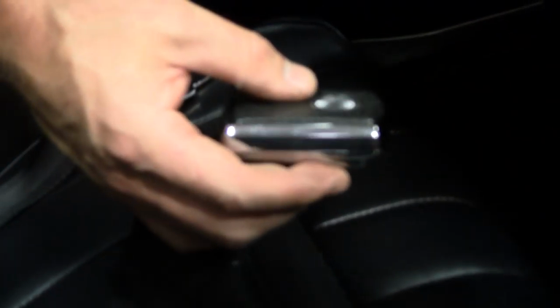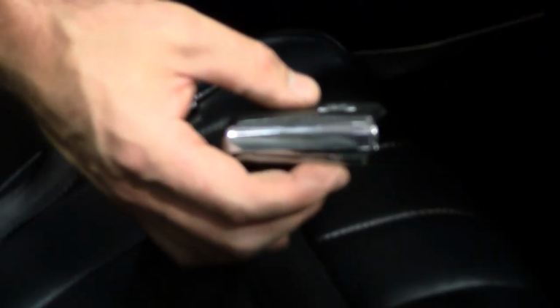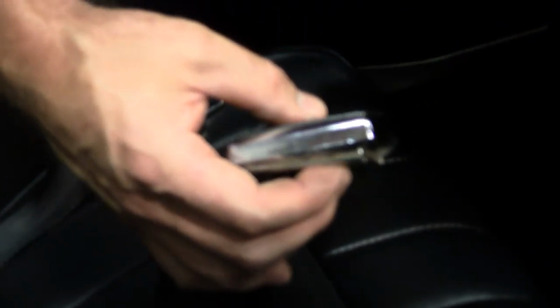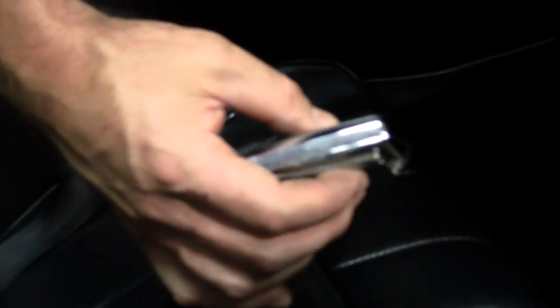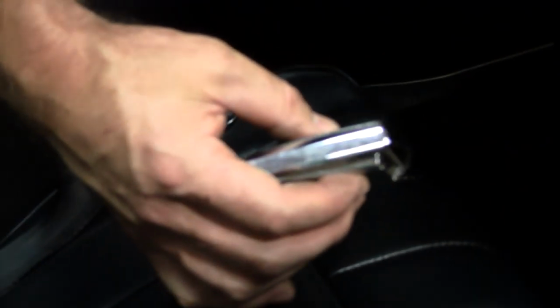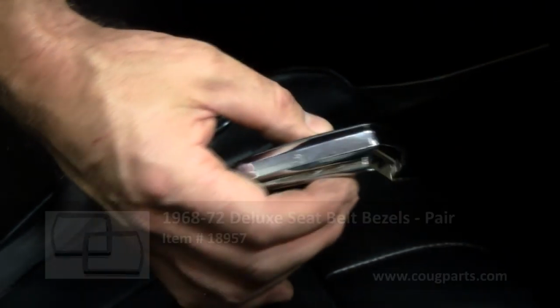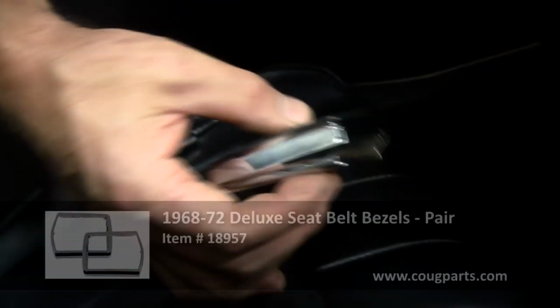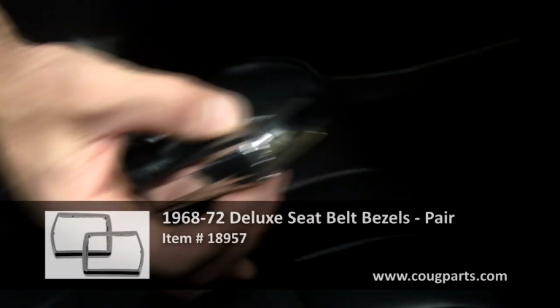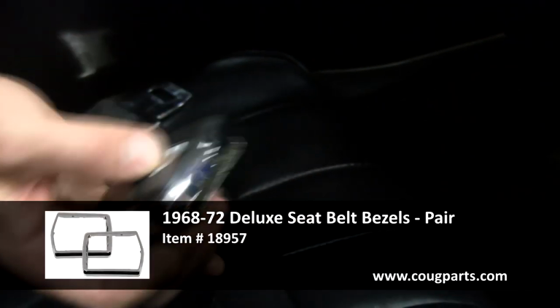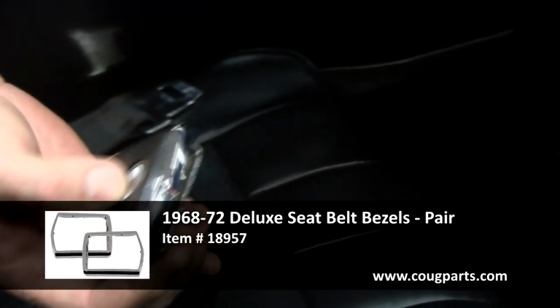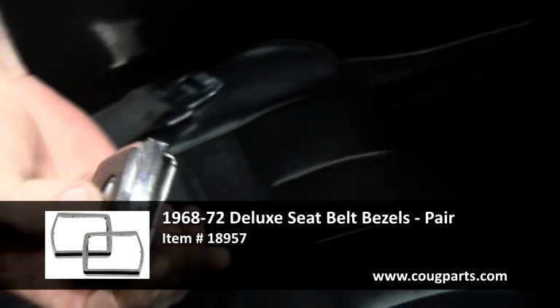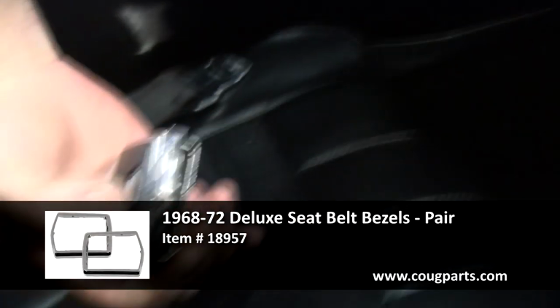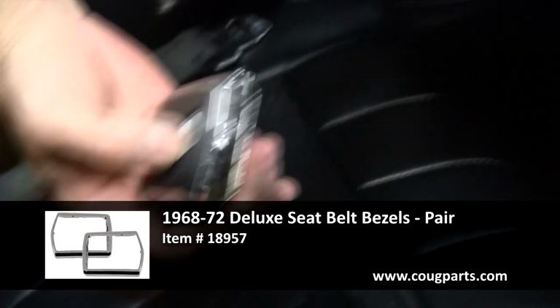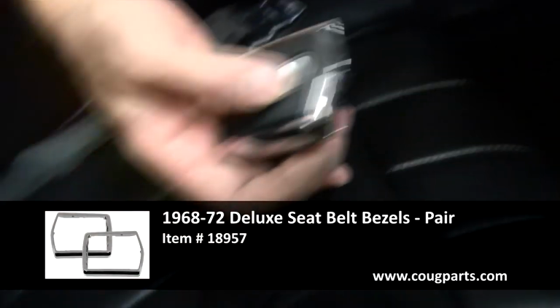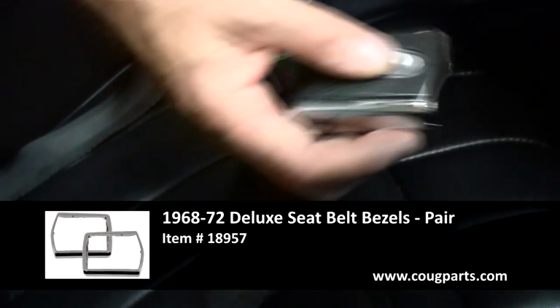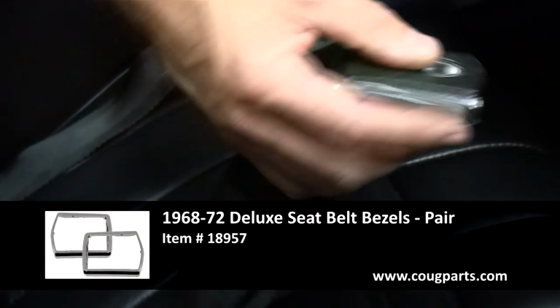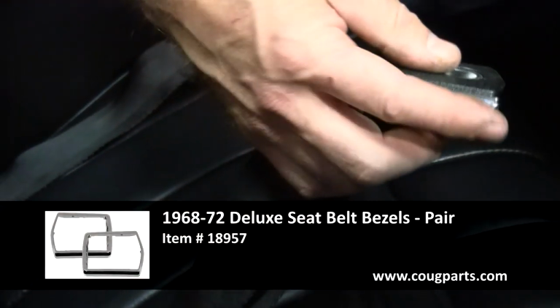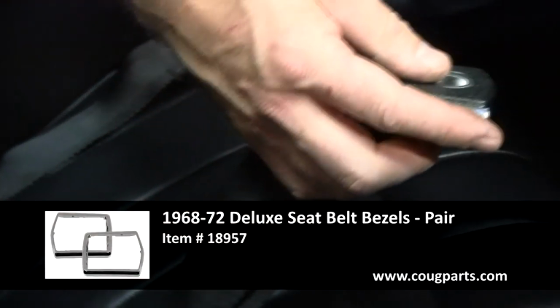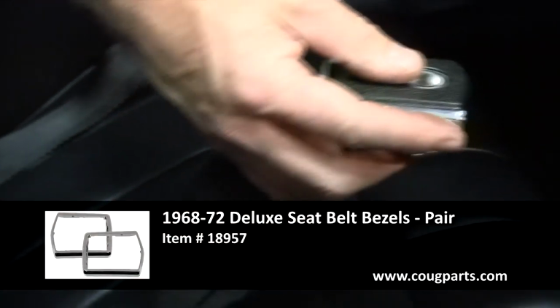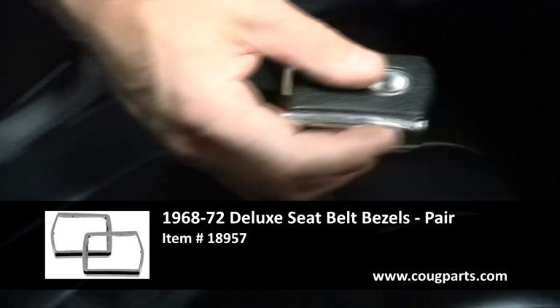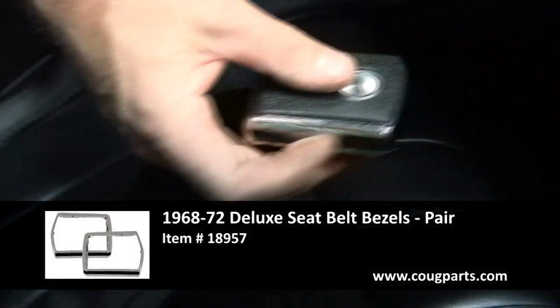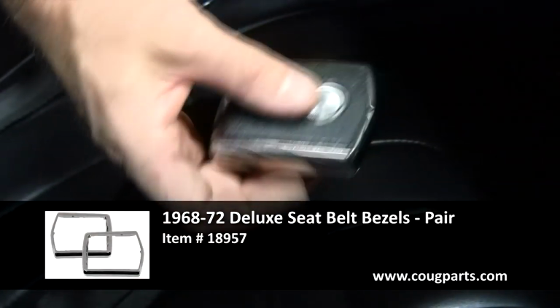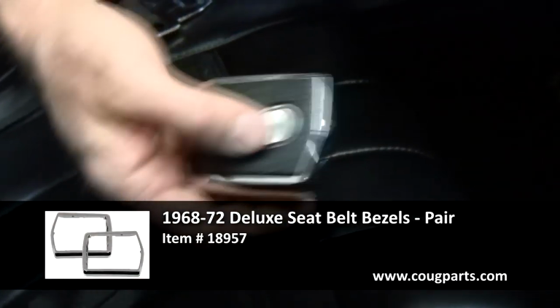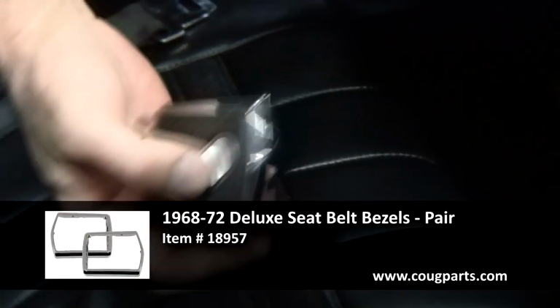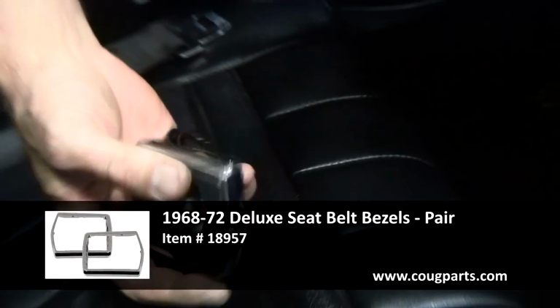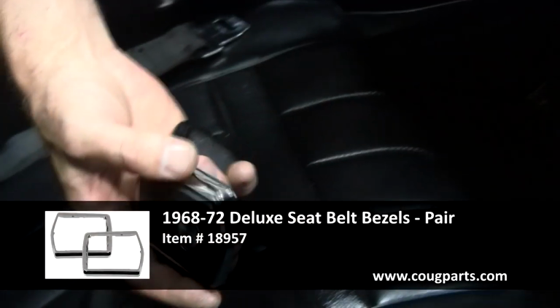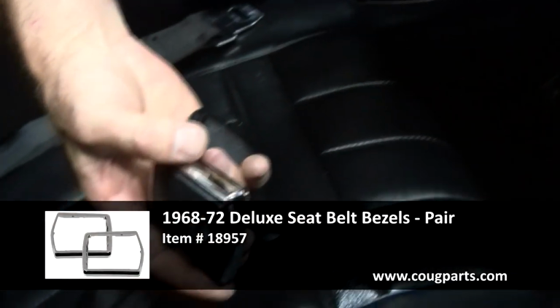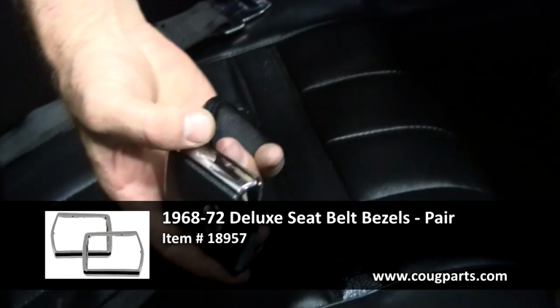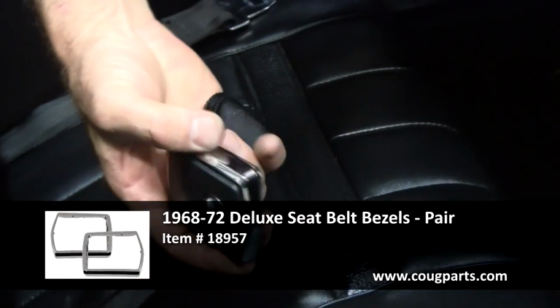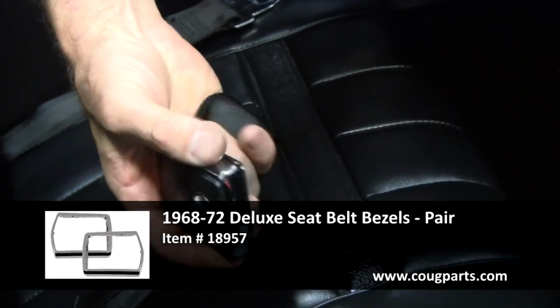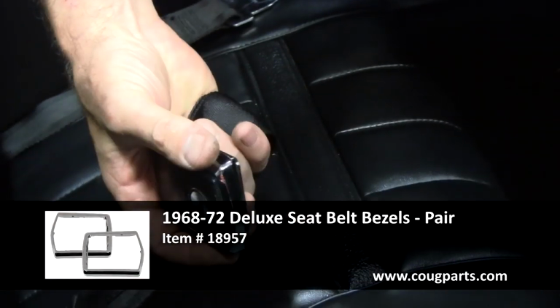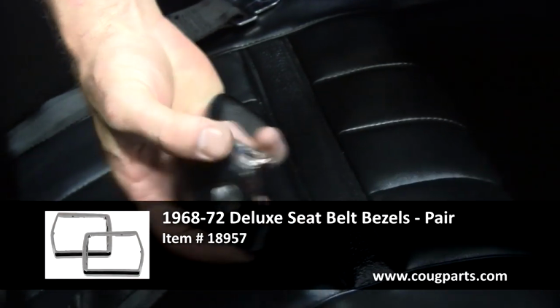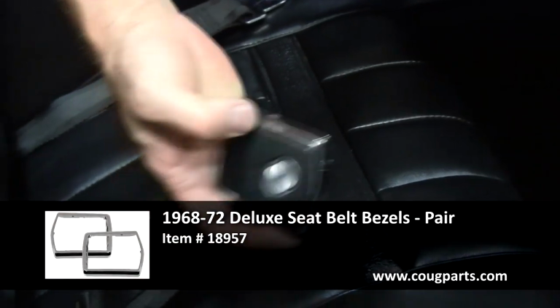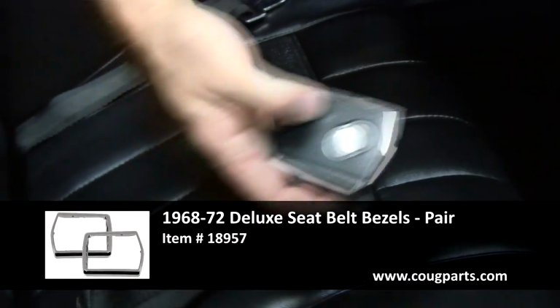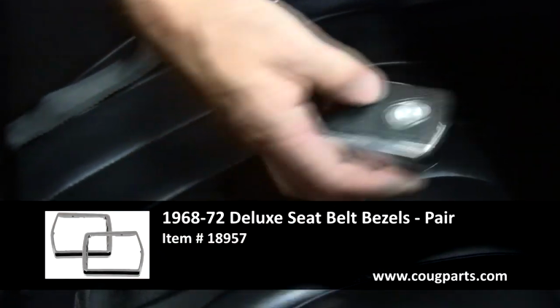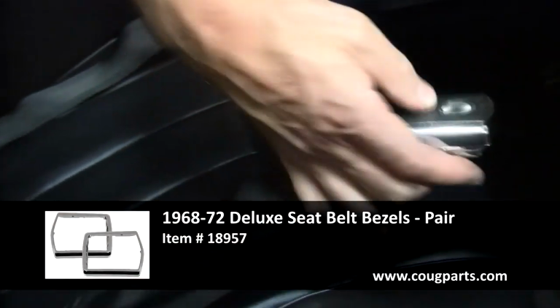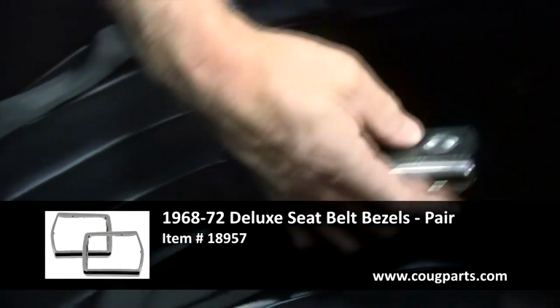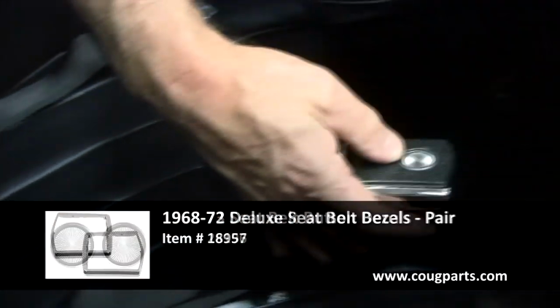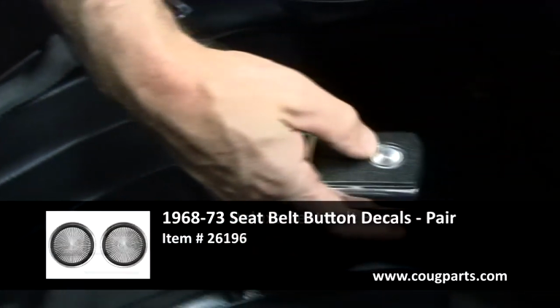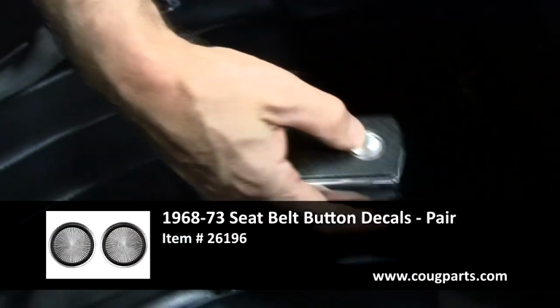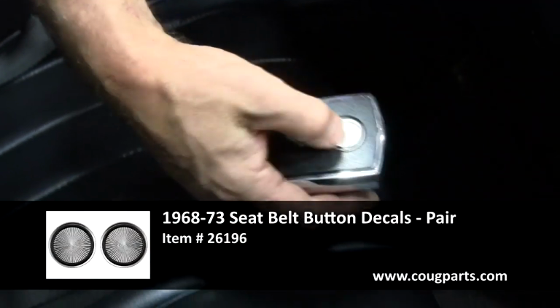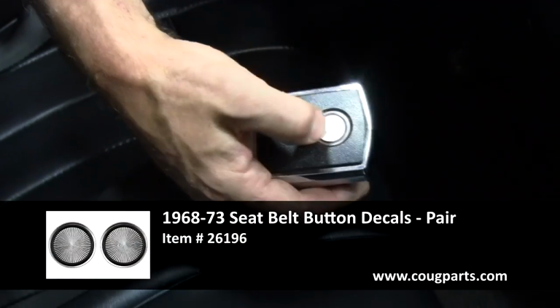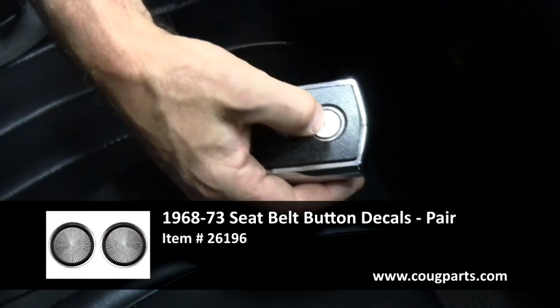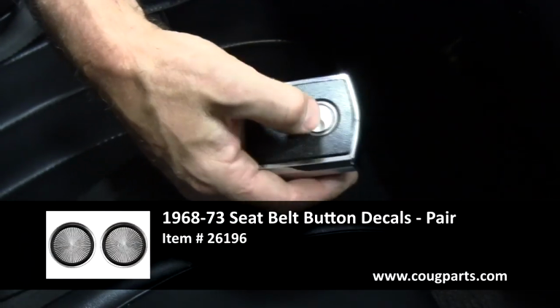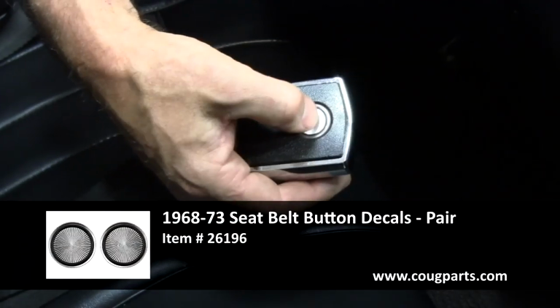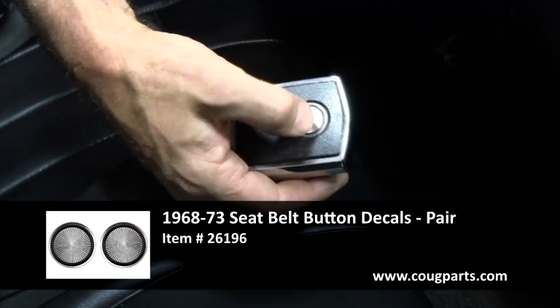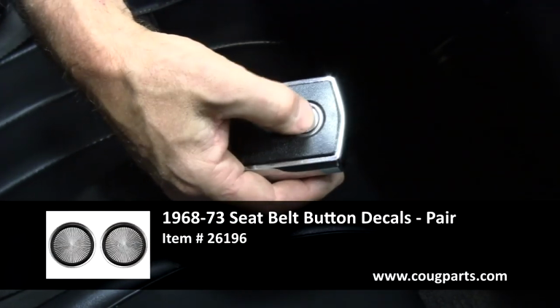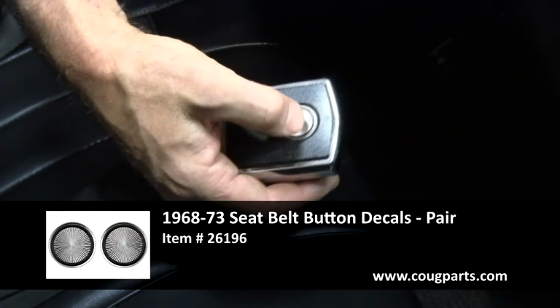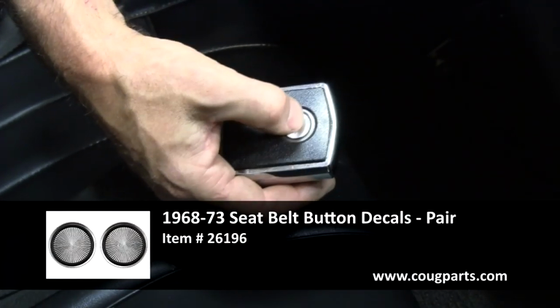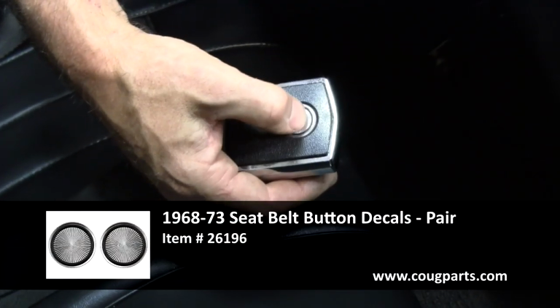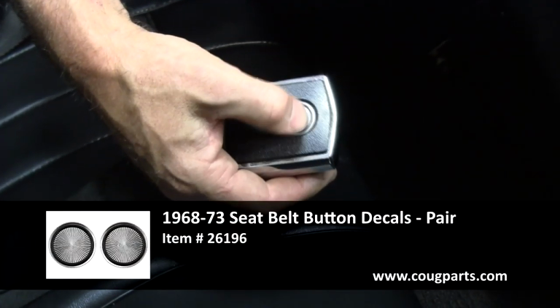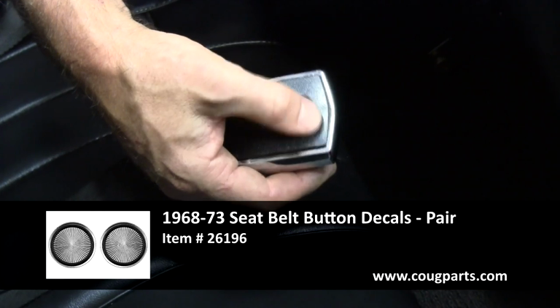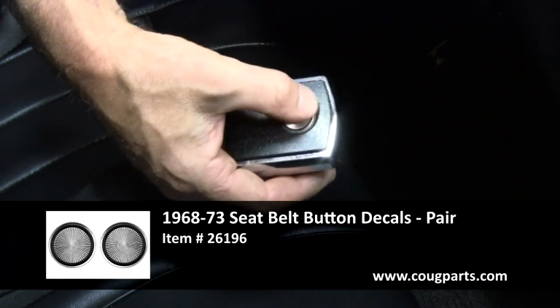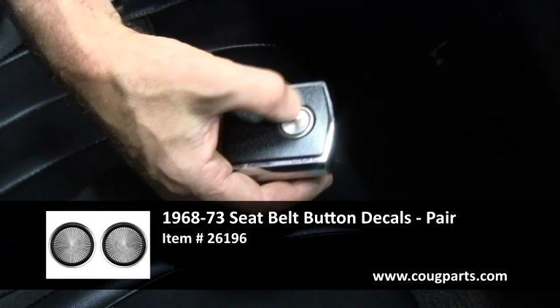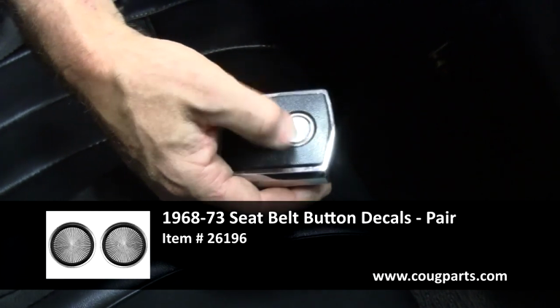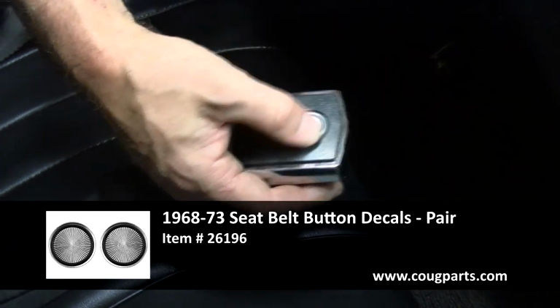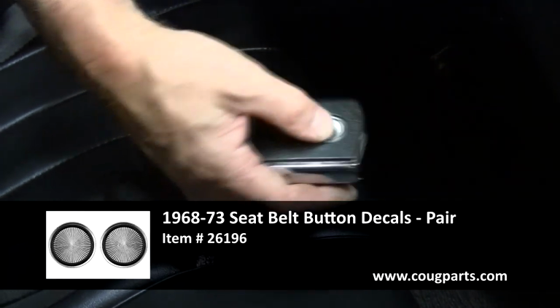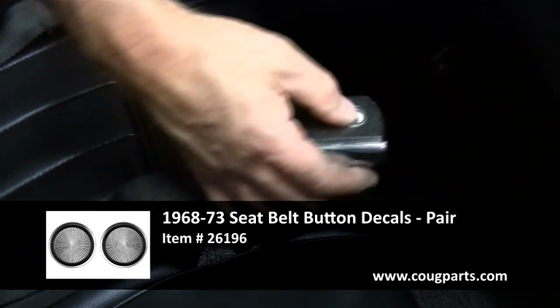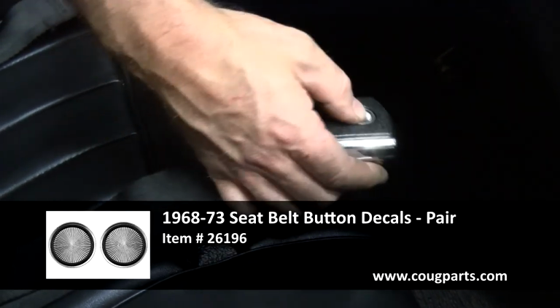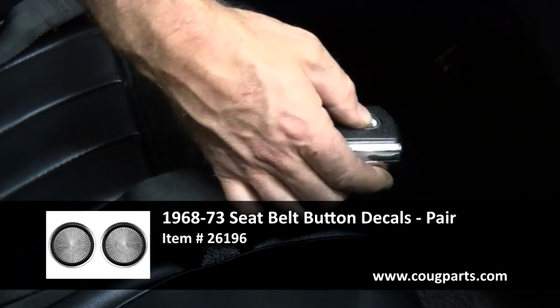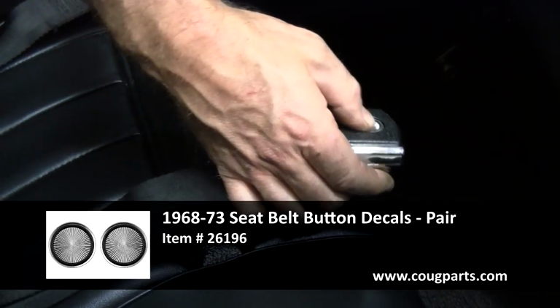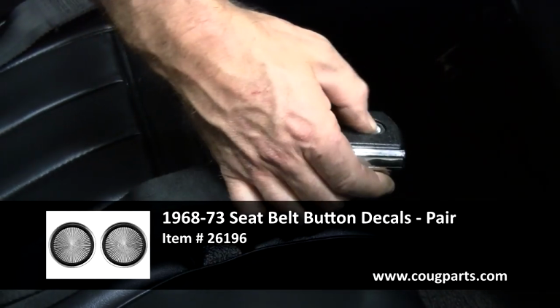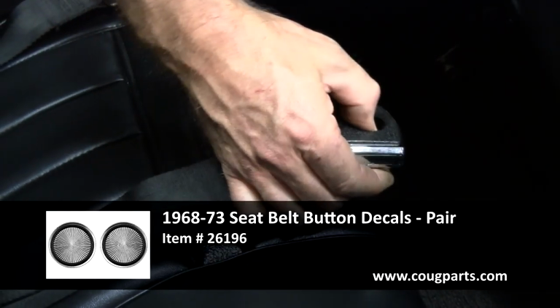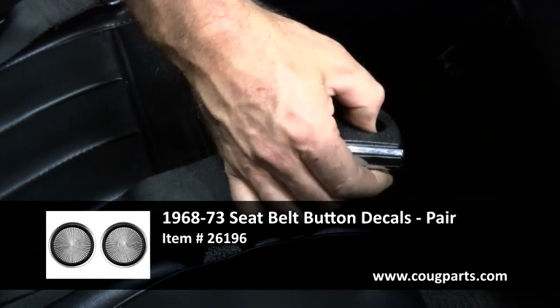Originally this was not a deluxe seat-belt car, but us car guys are simple — we like shiny. So I always put these deluxe buckles on with the new decals for the starburst.